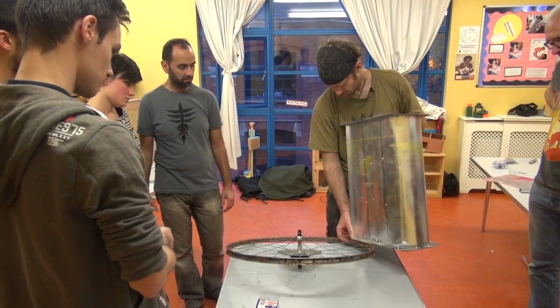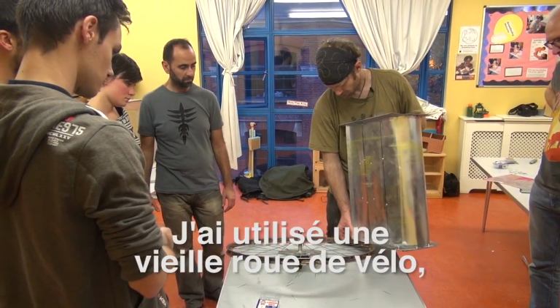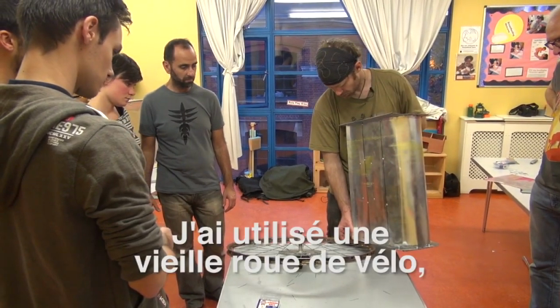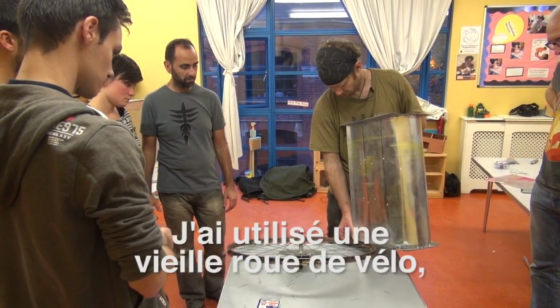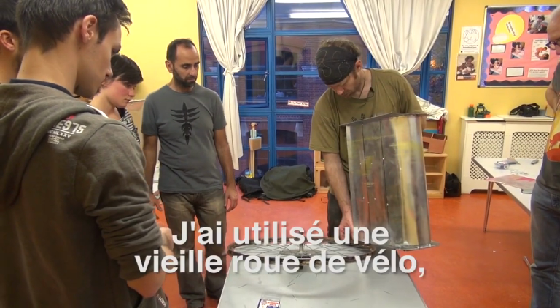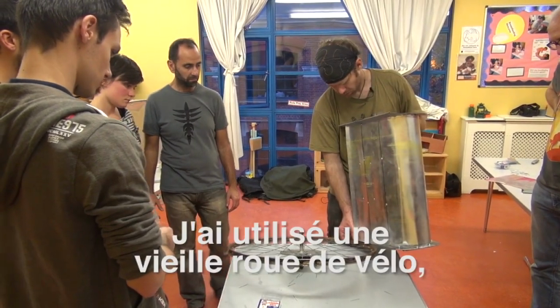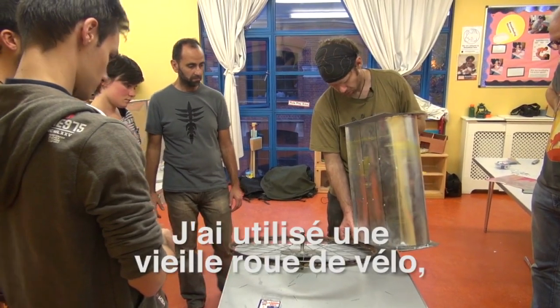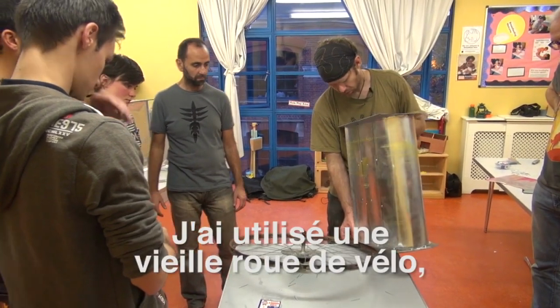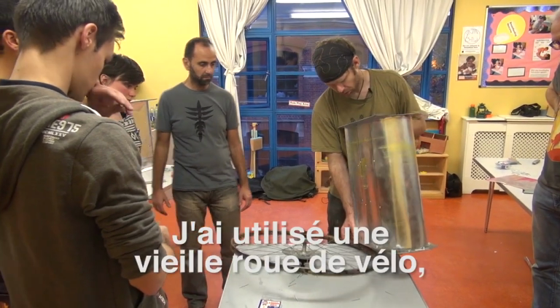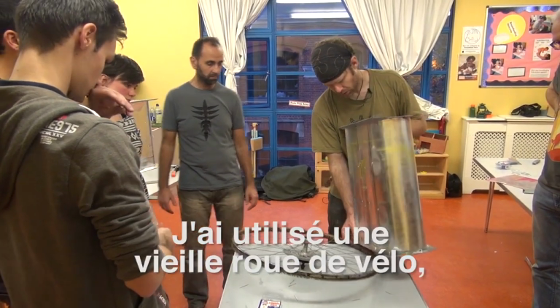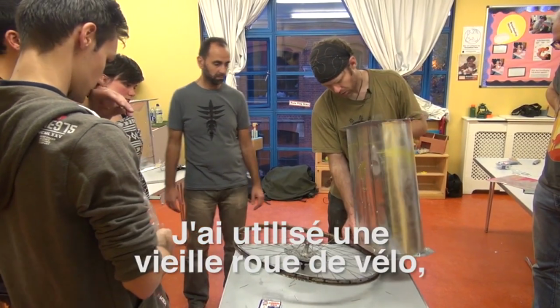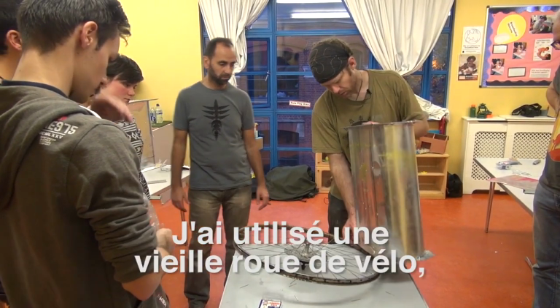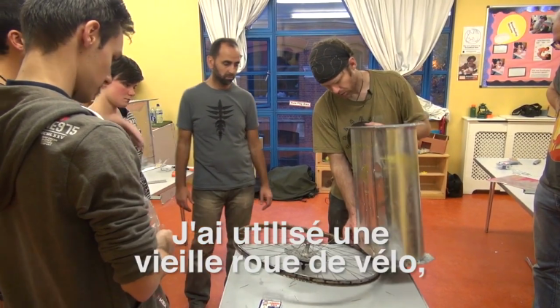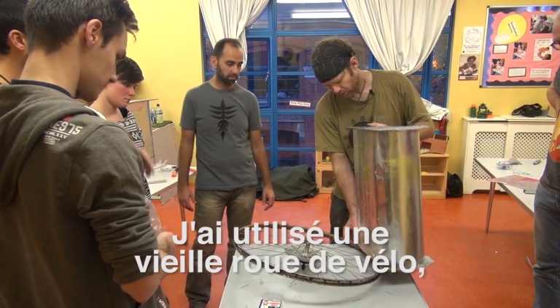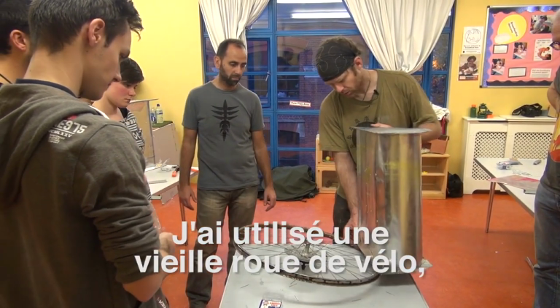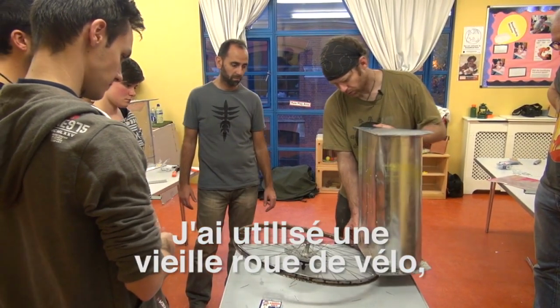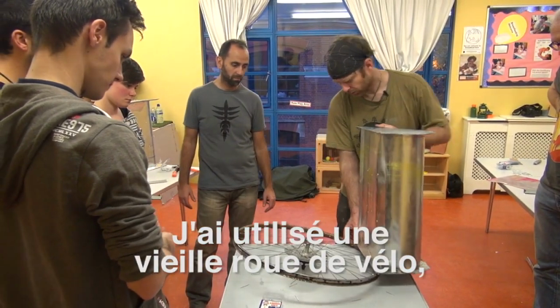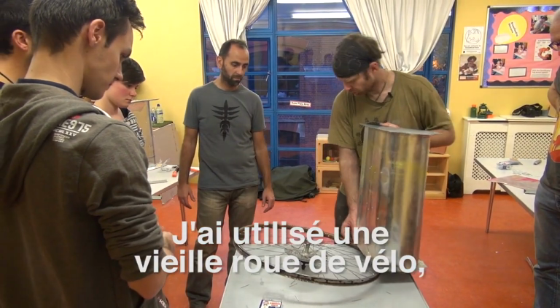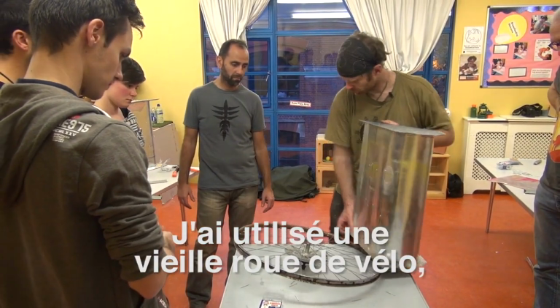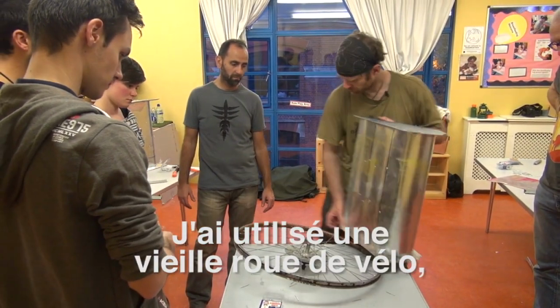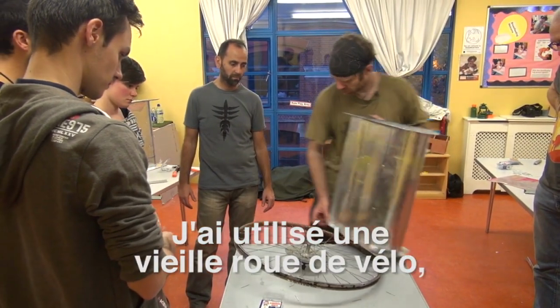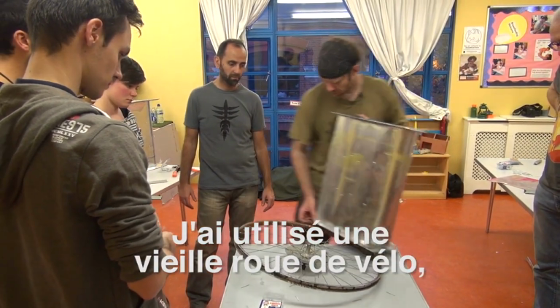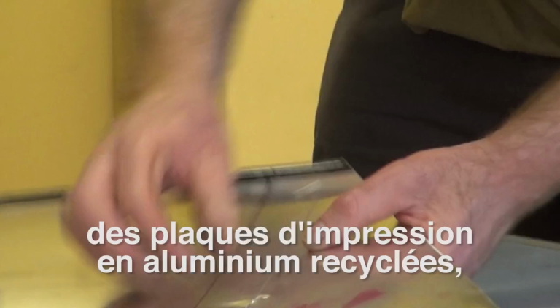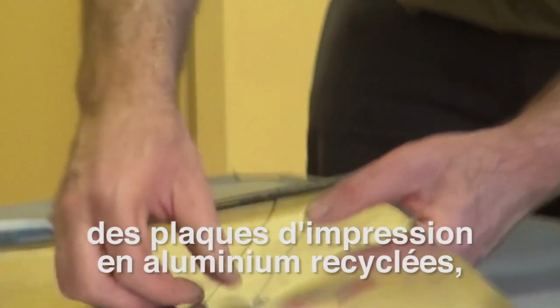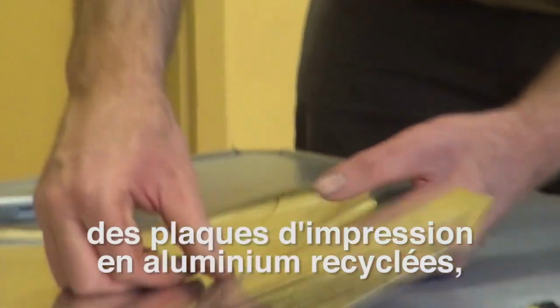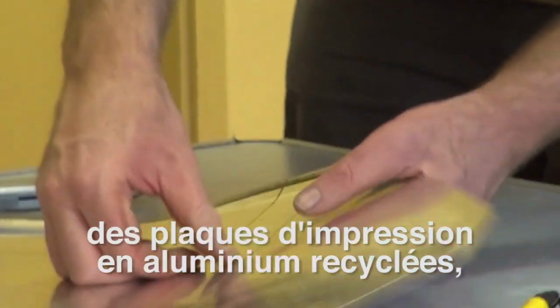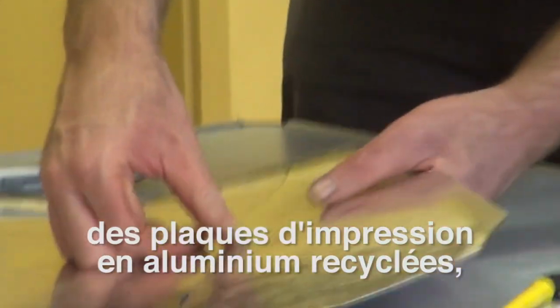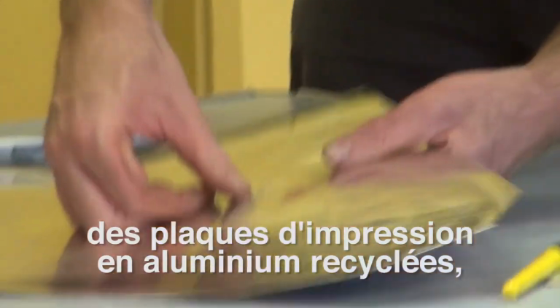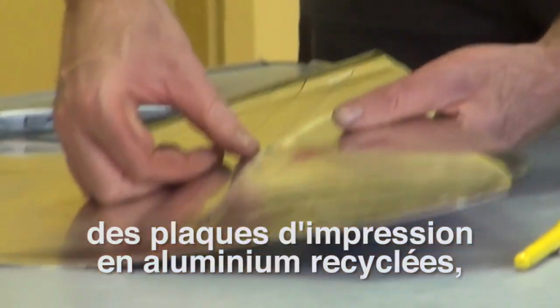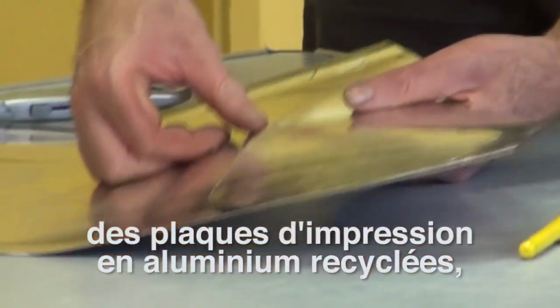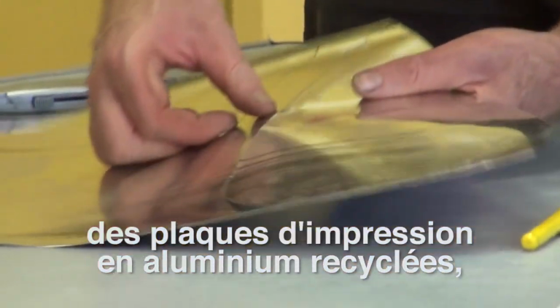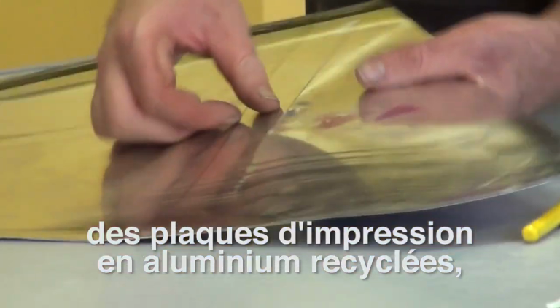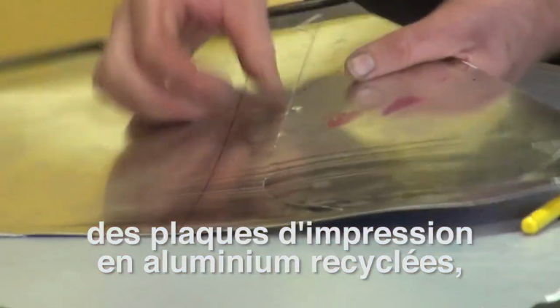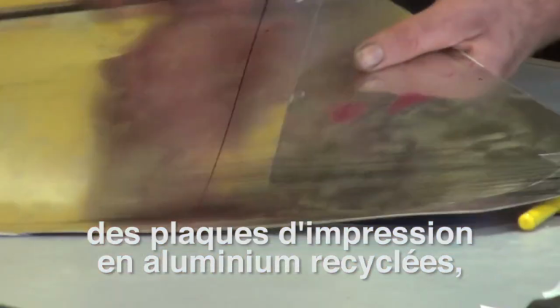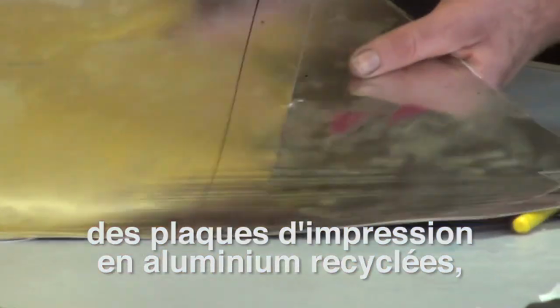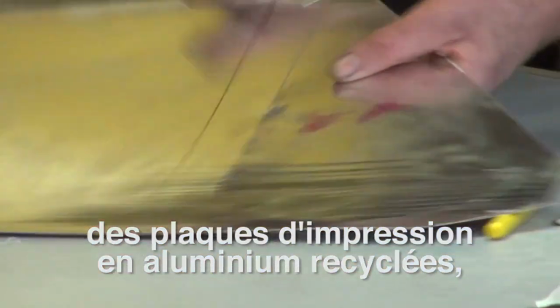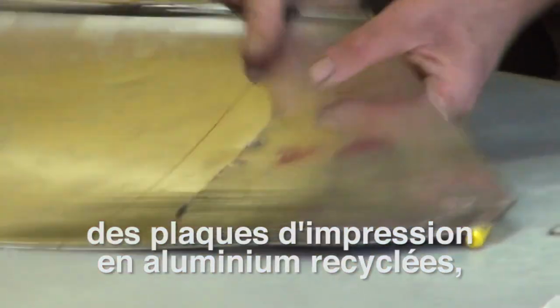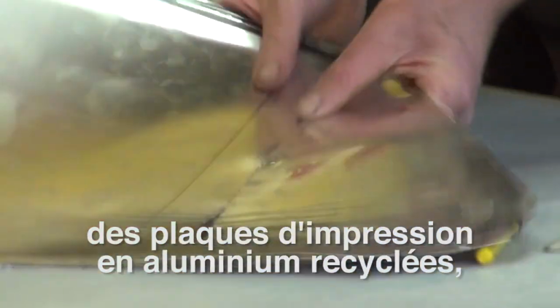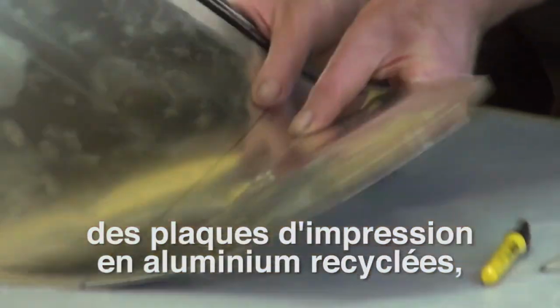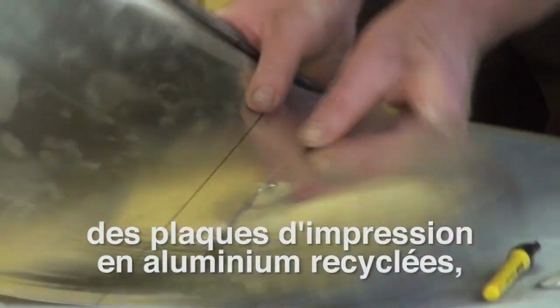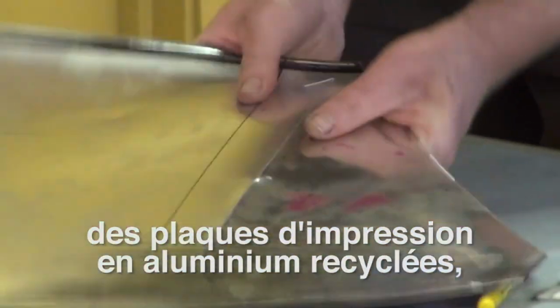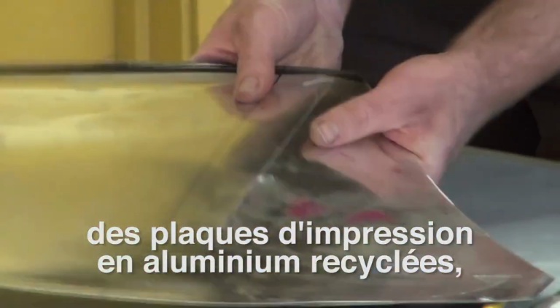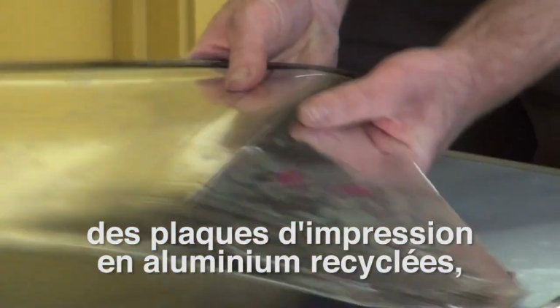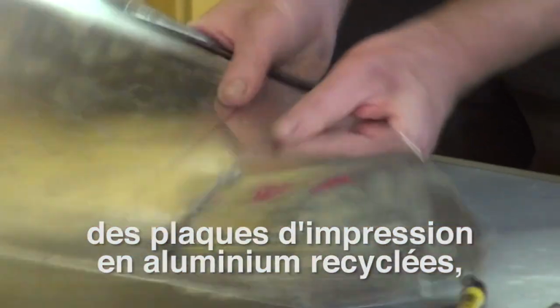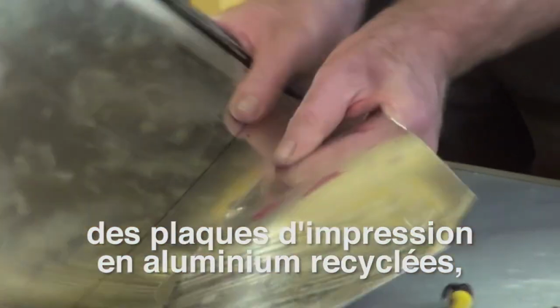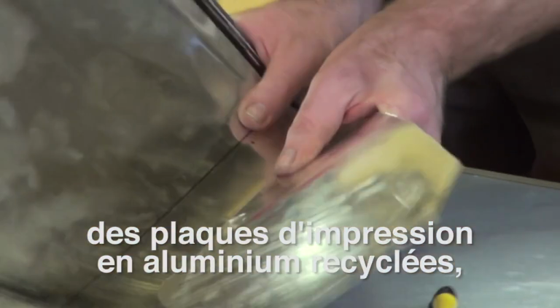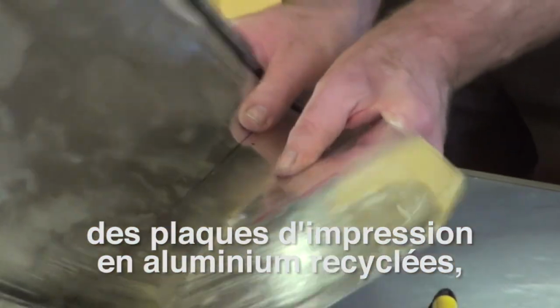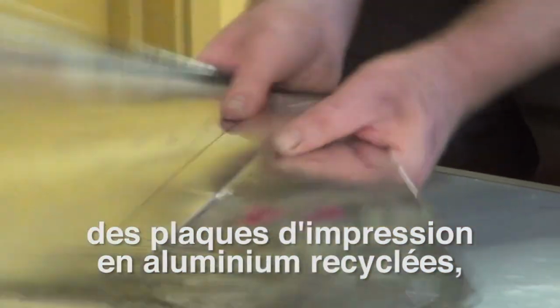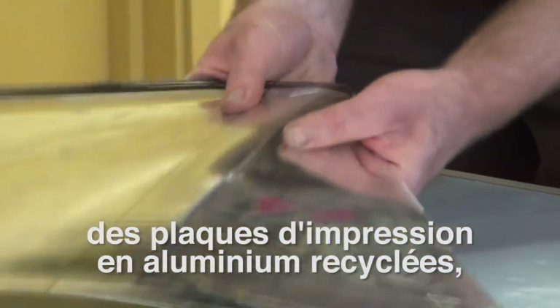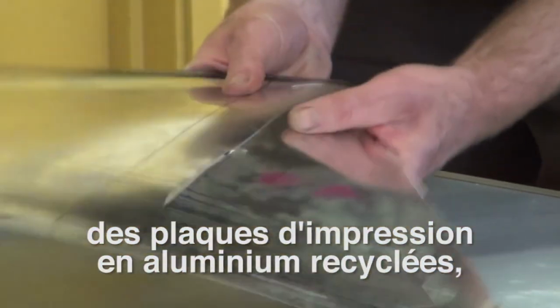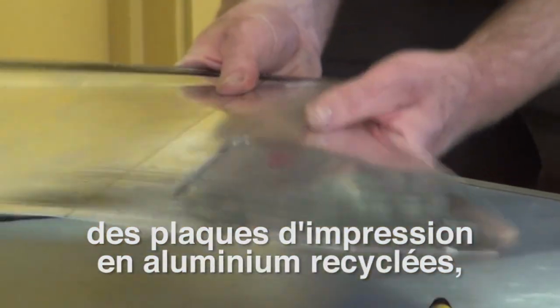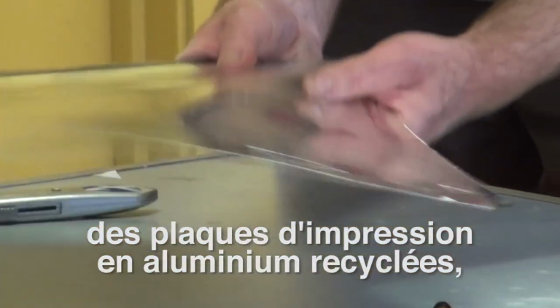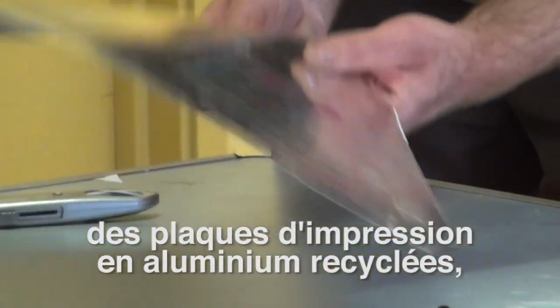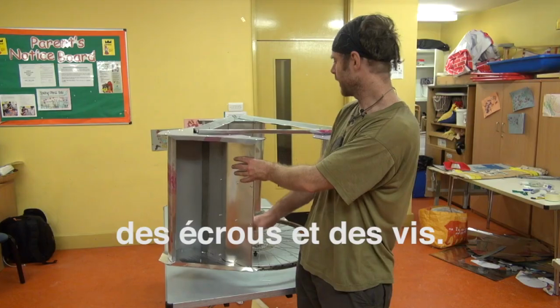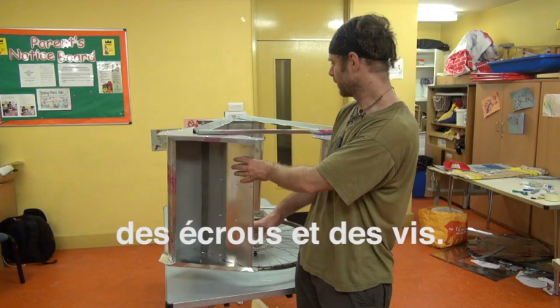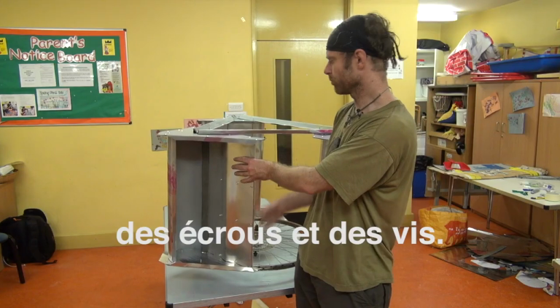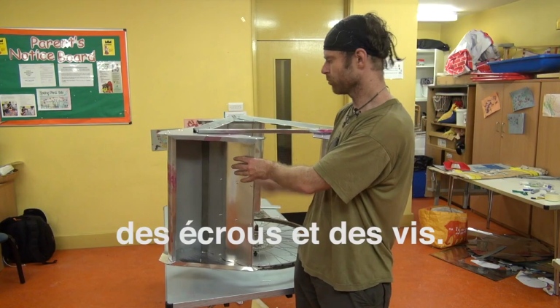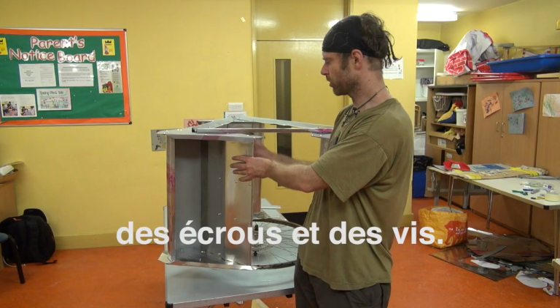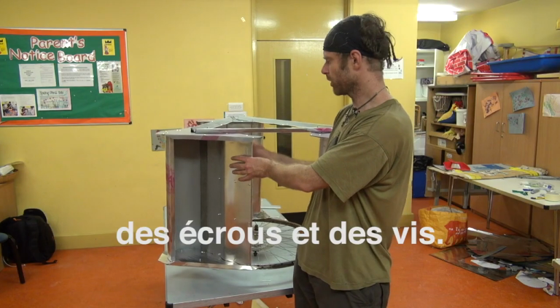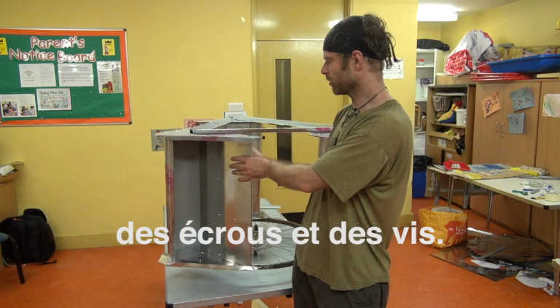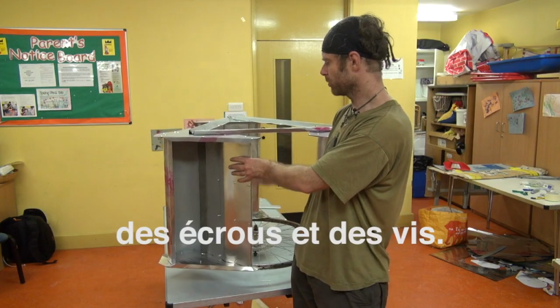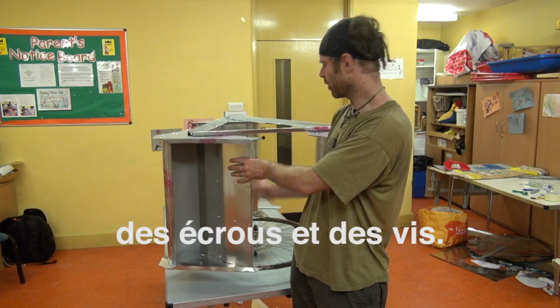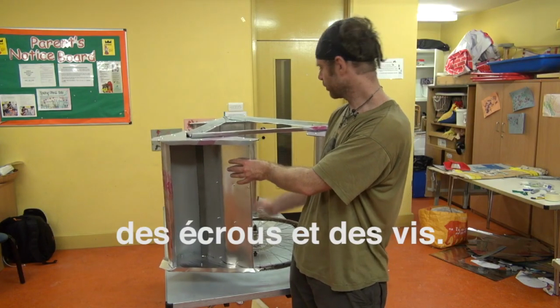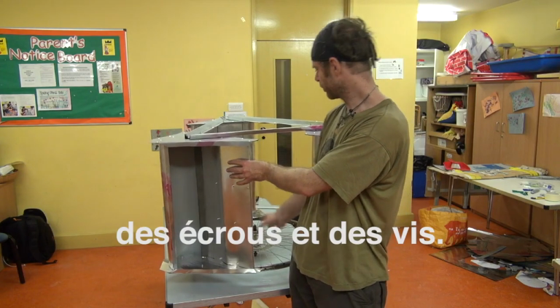This was made with an old bike wheel, some aluminium printing plates — which are a recycled material — and just nuts and bolts.